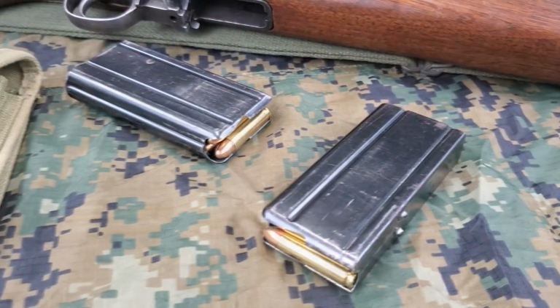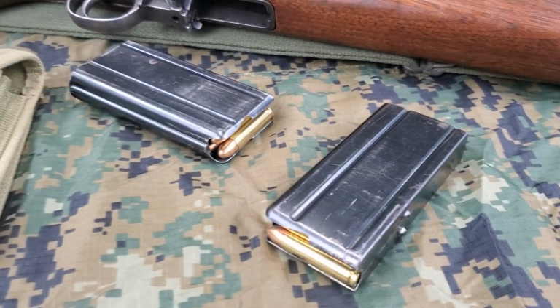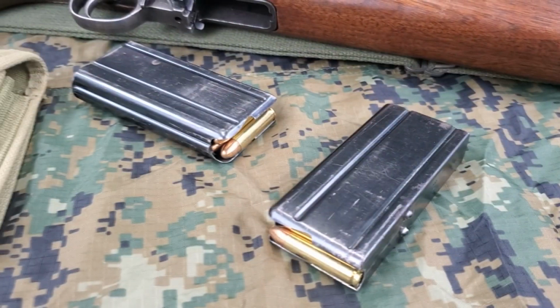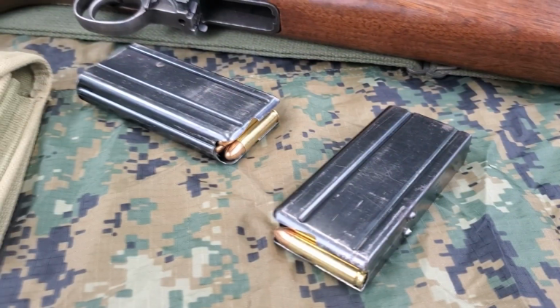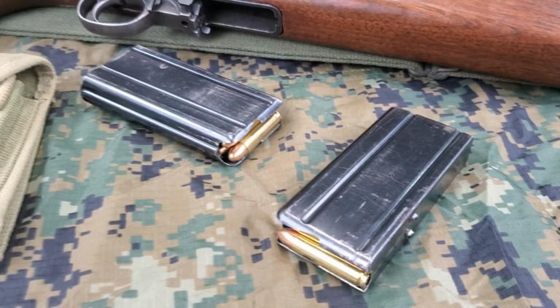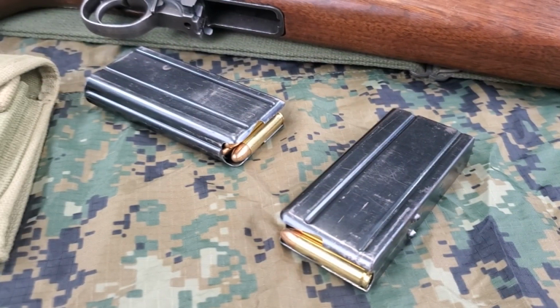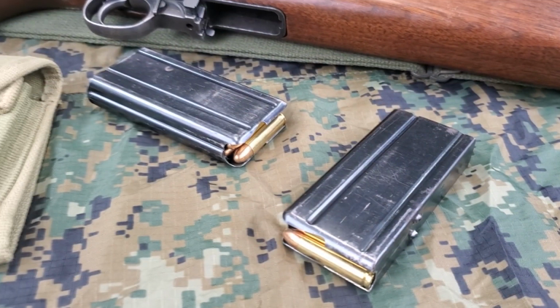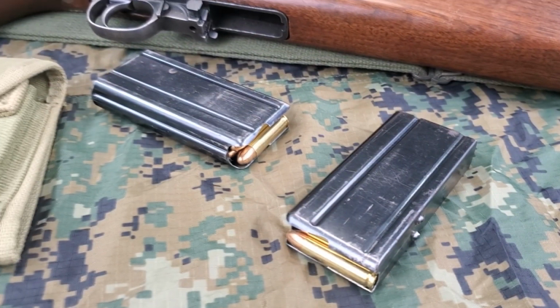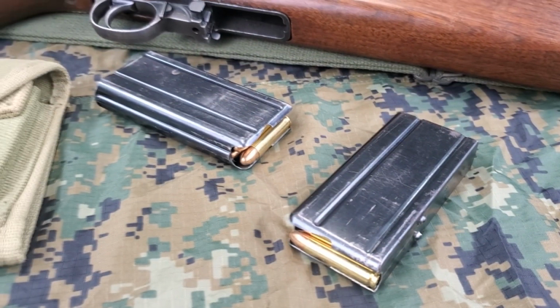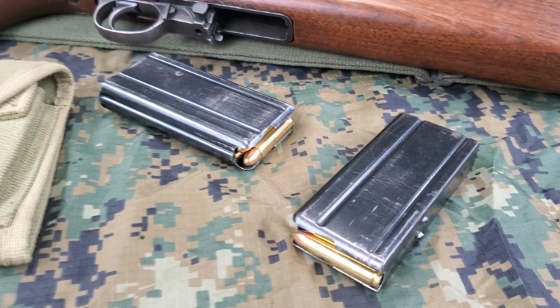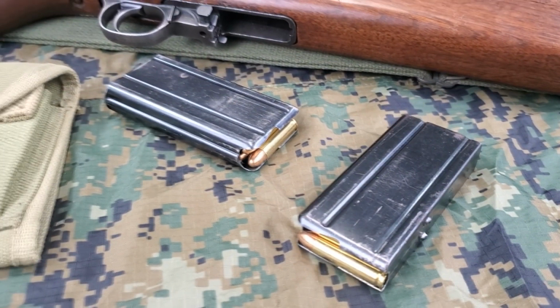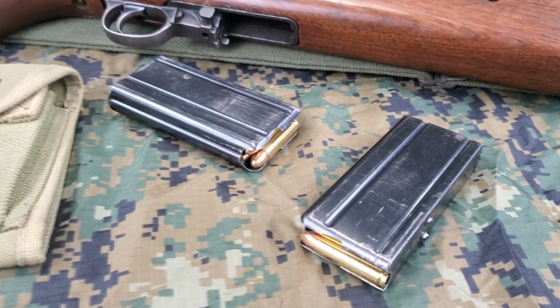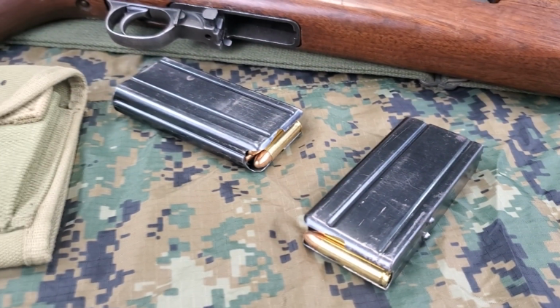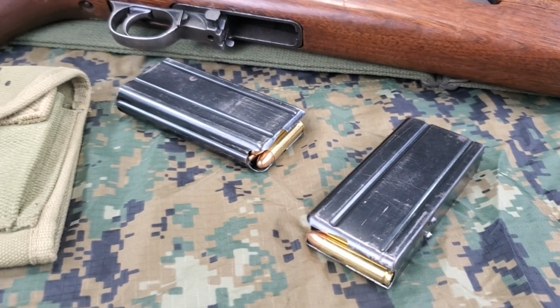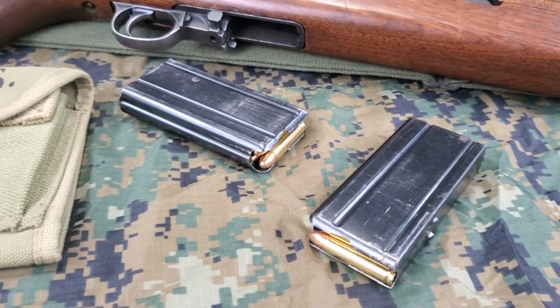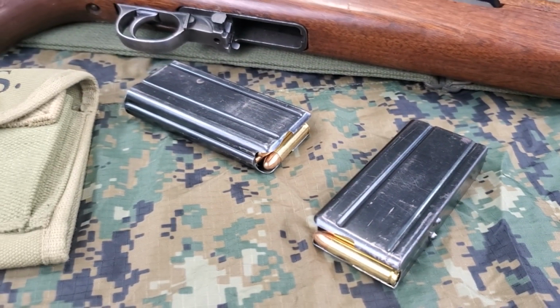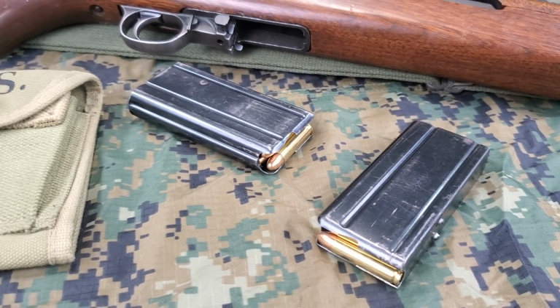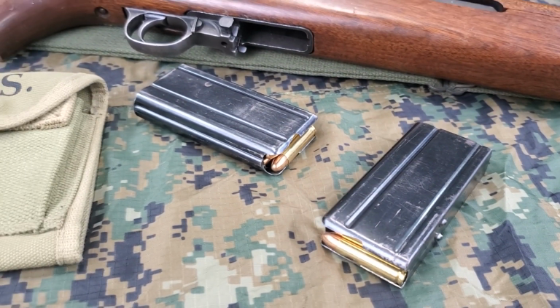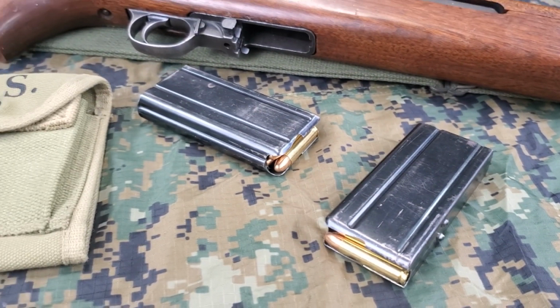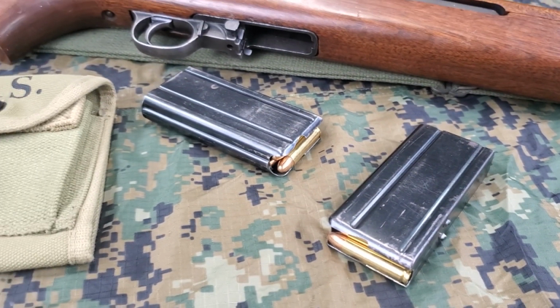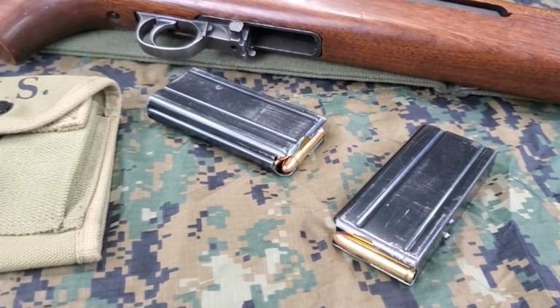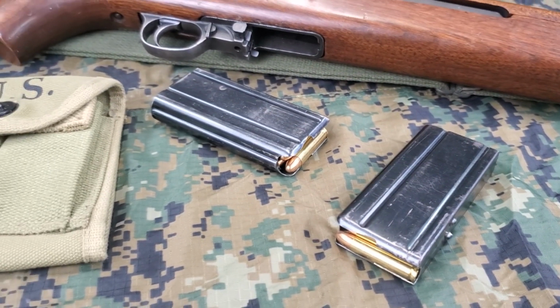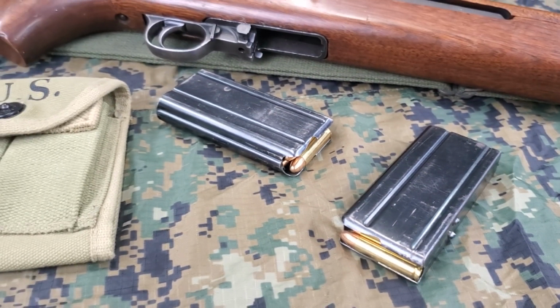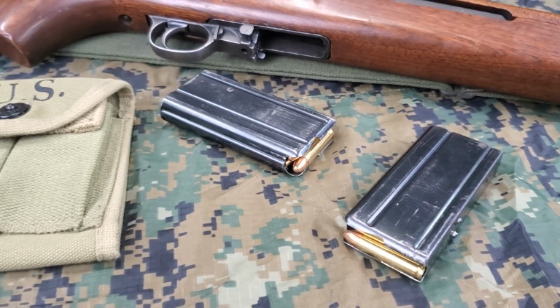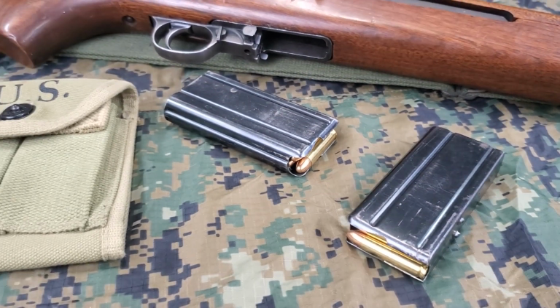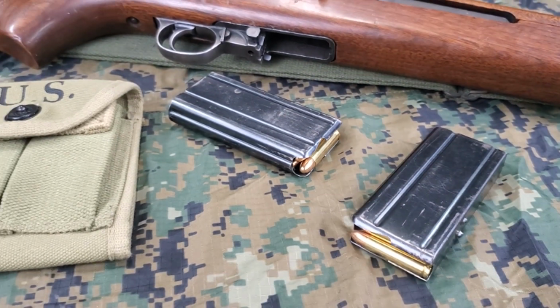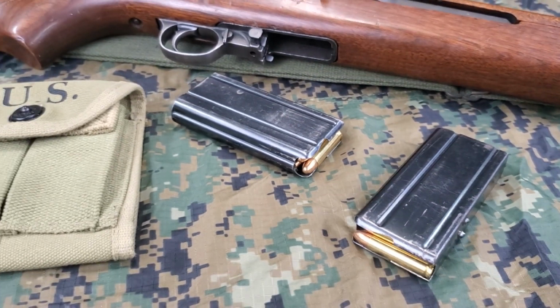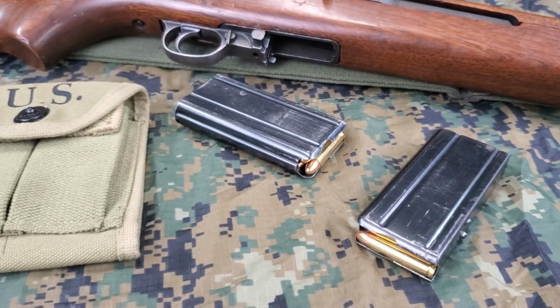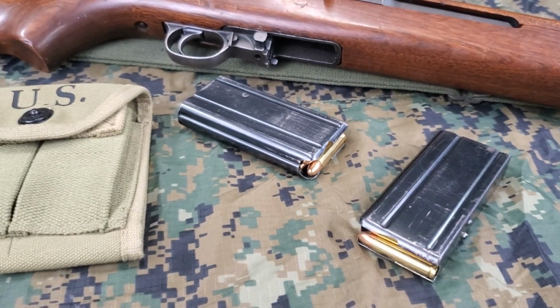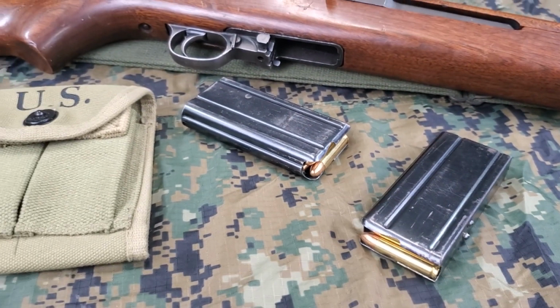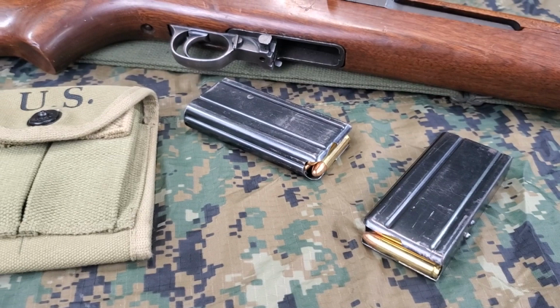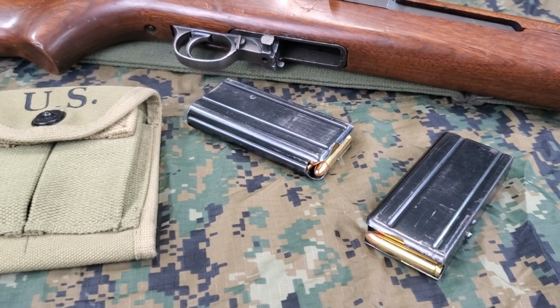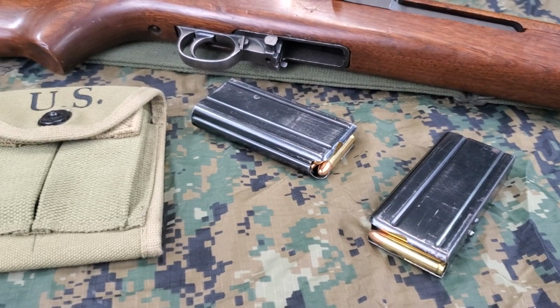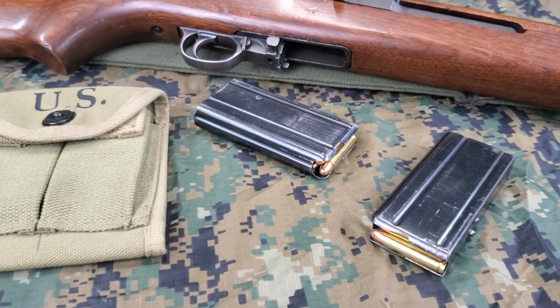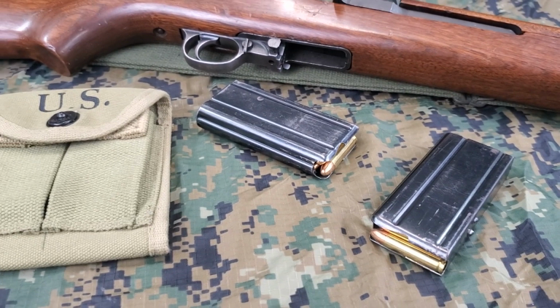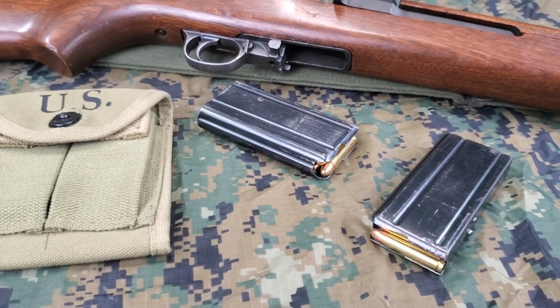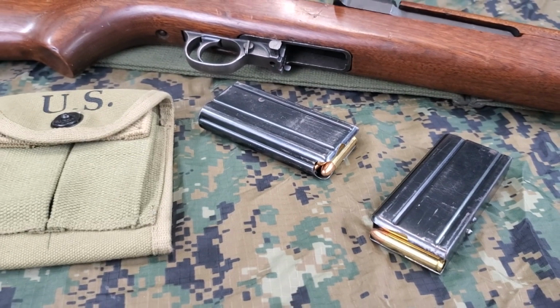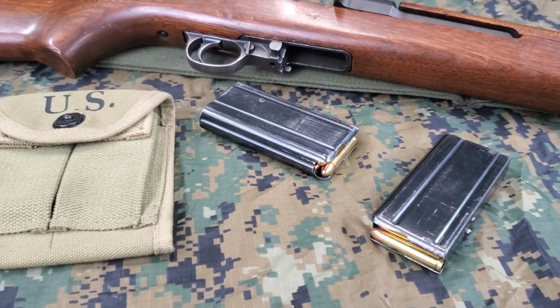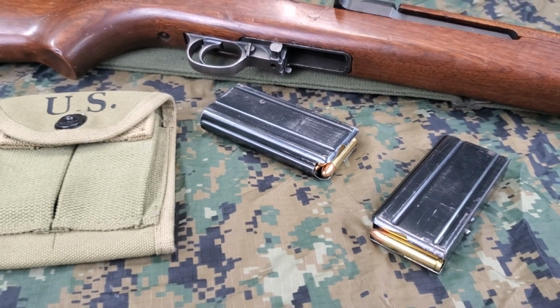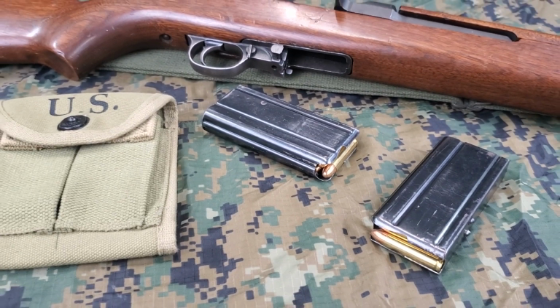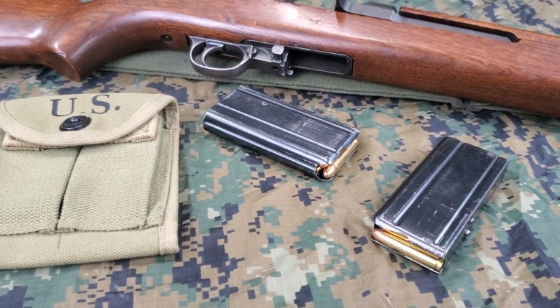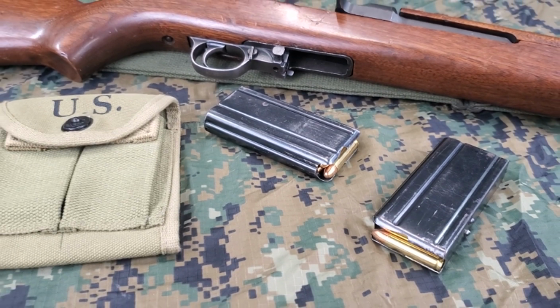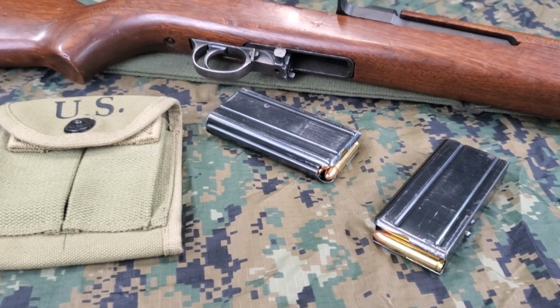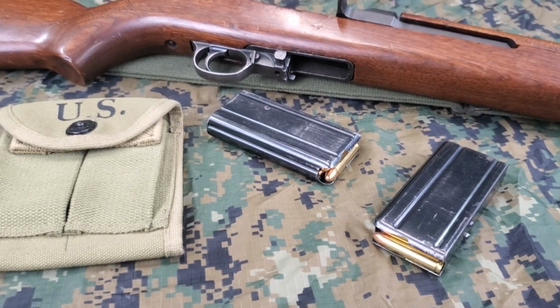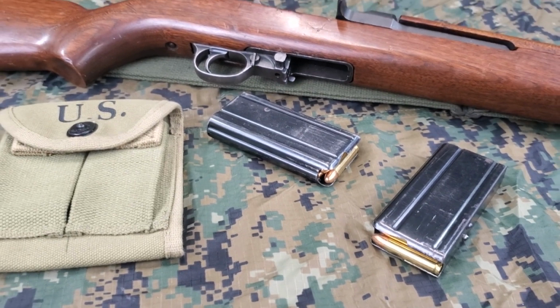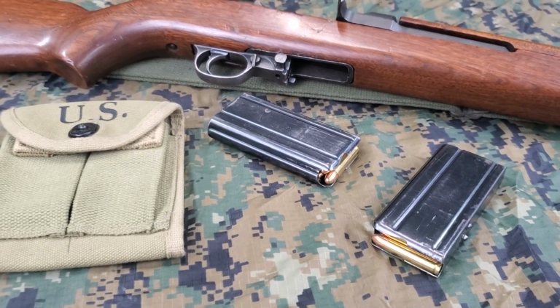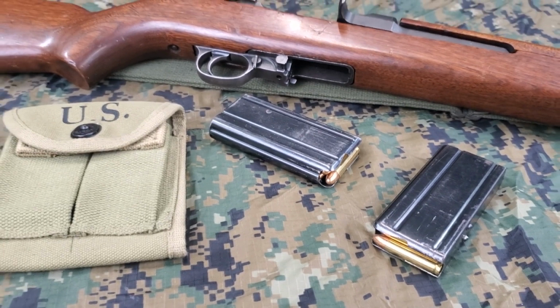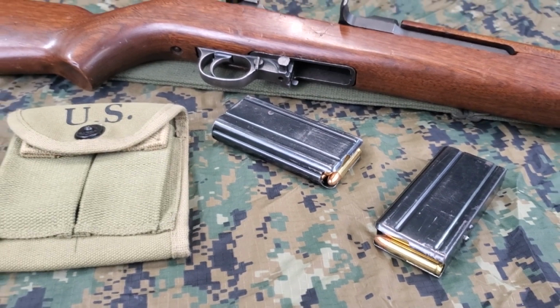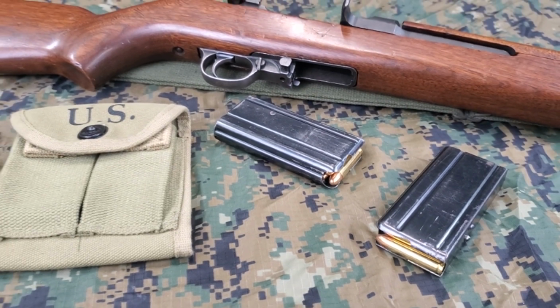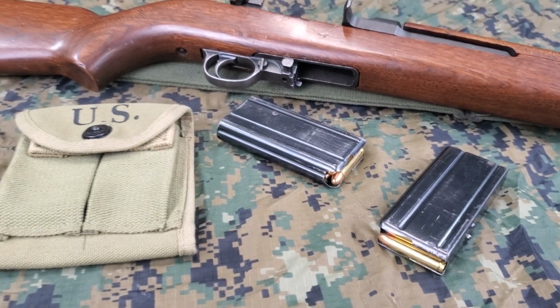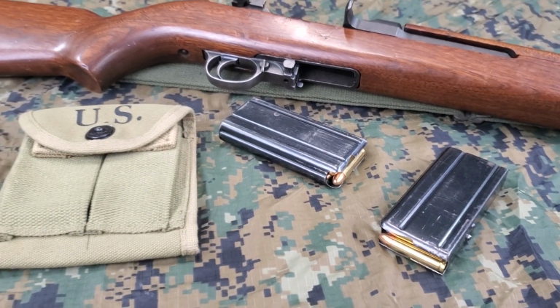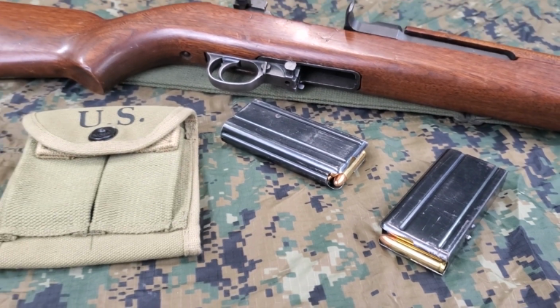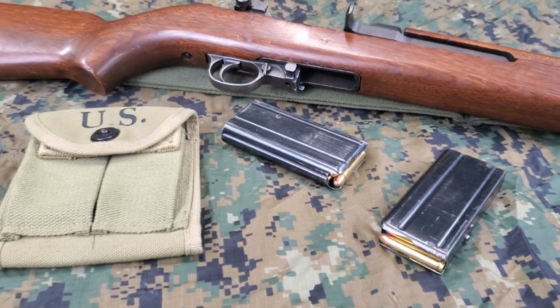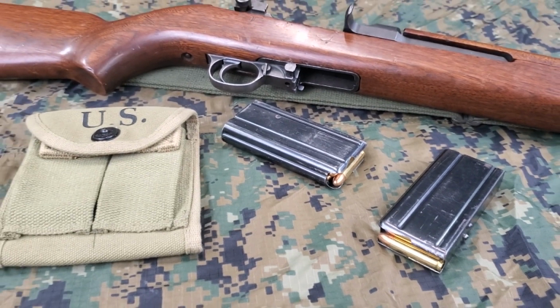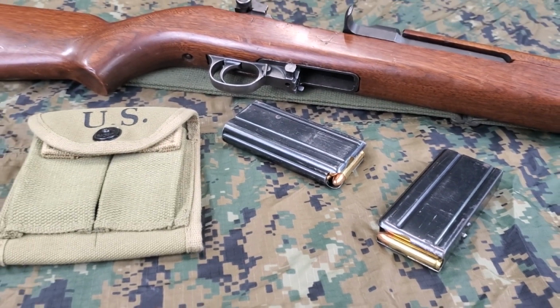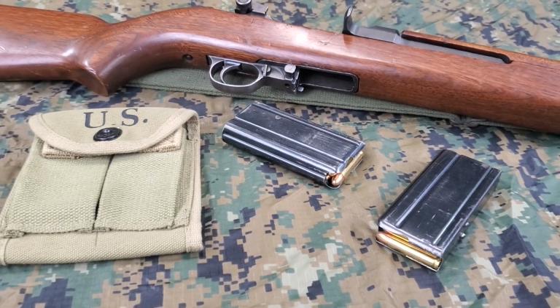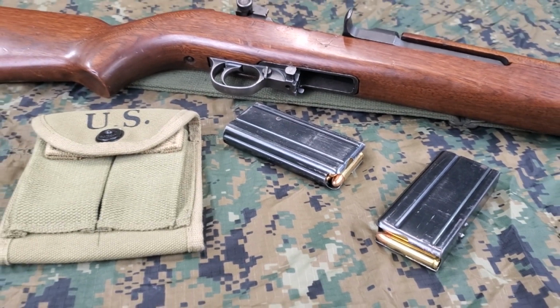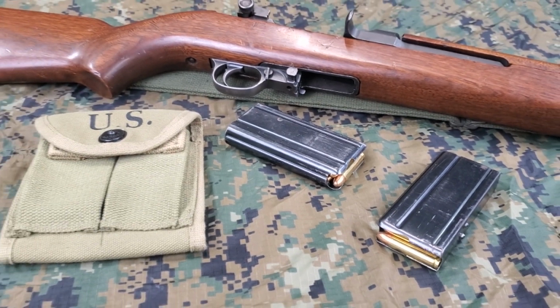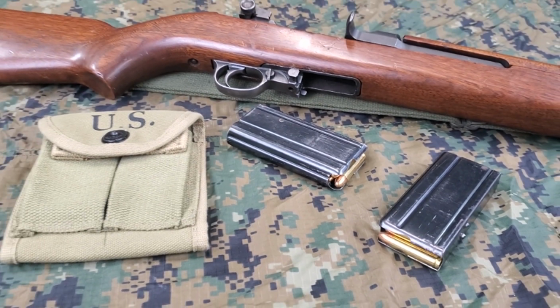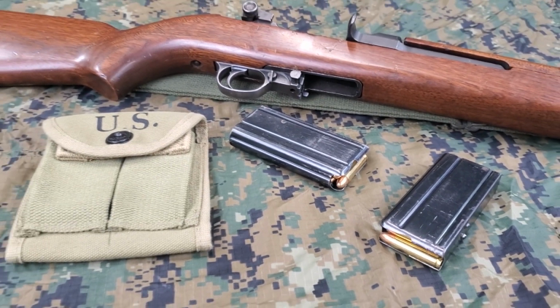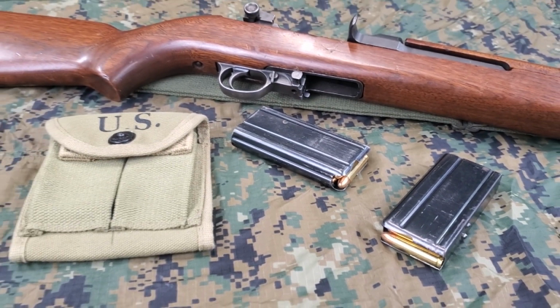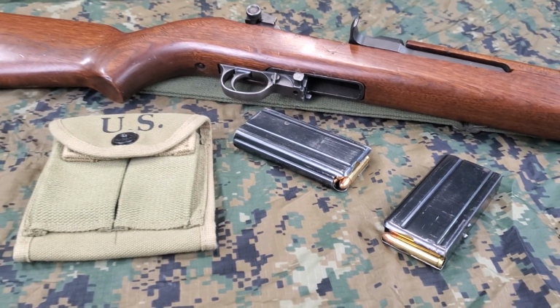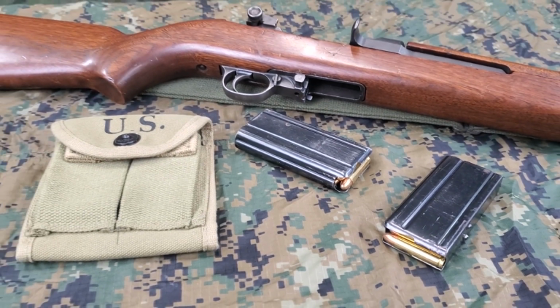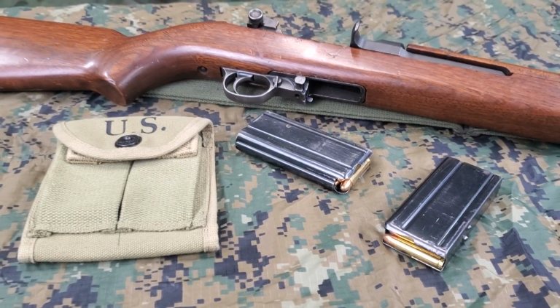It is loaded with 15 round detachable magazines, and this will be done from a U.S. M1 carbine double magazine pouch.